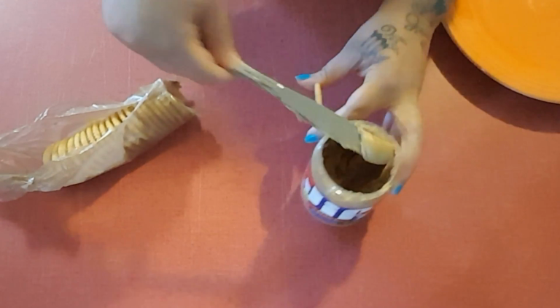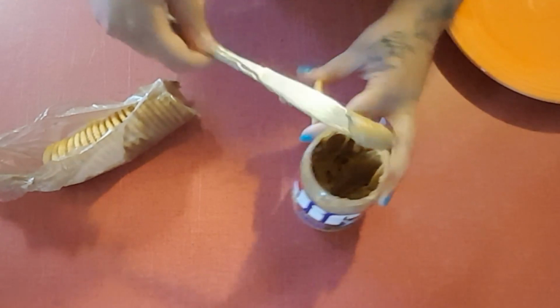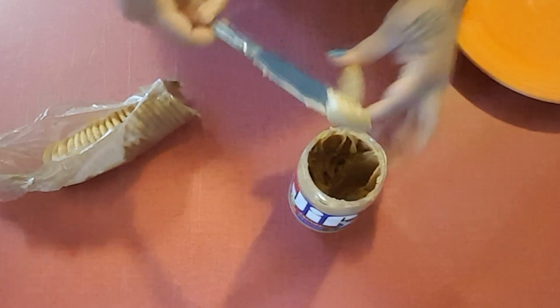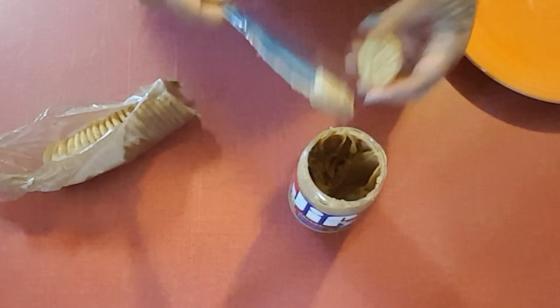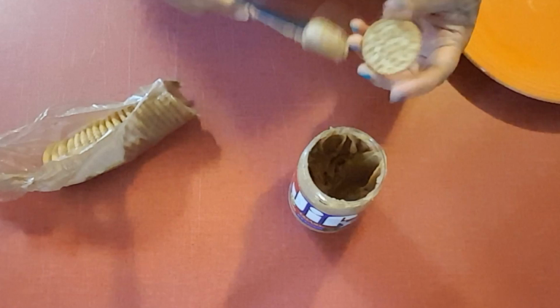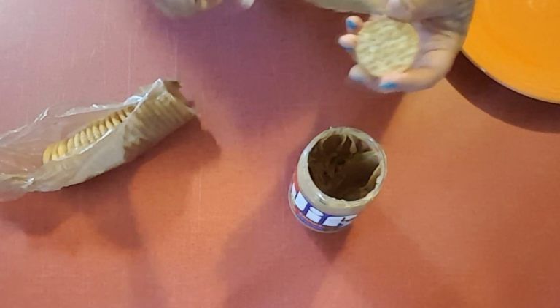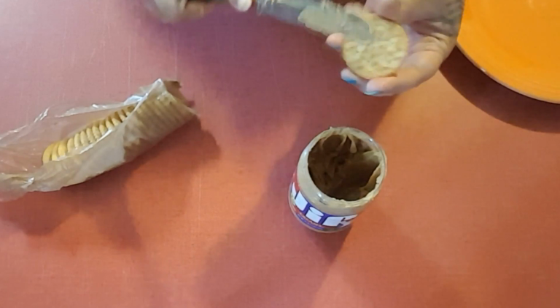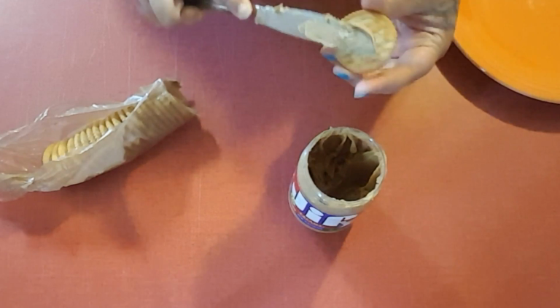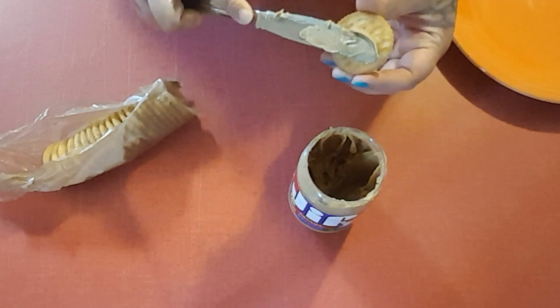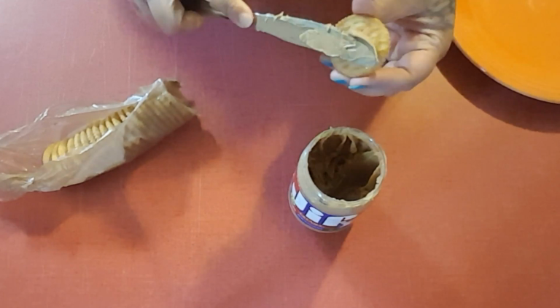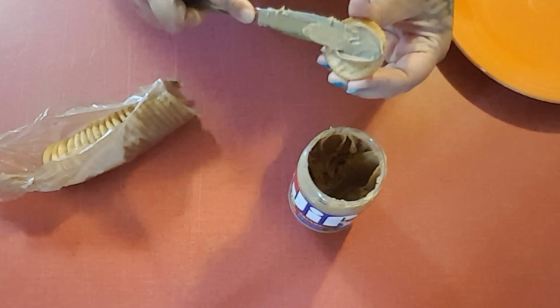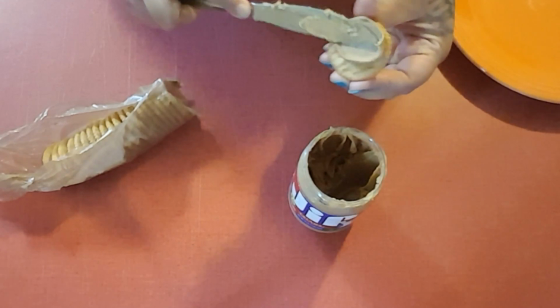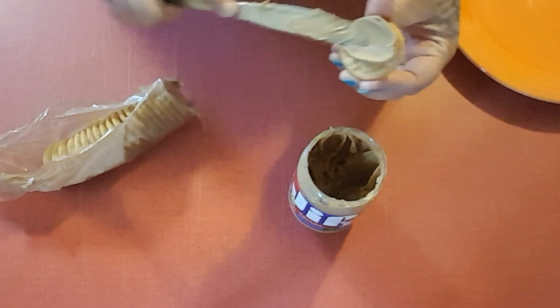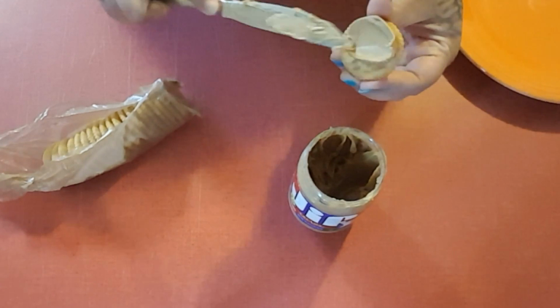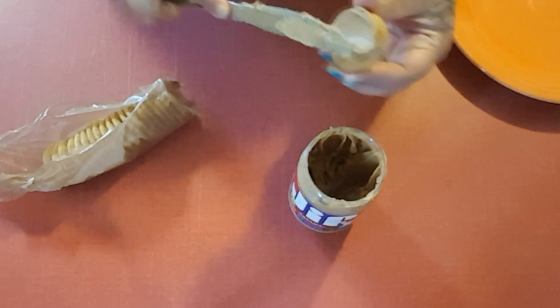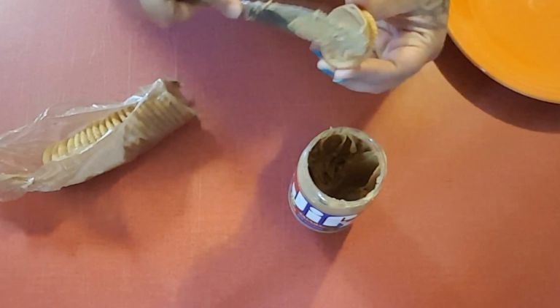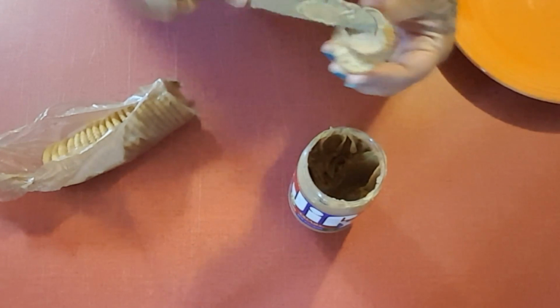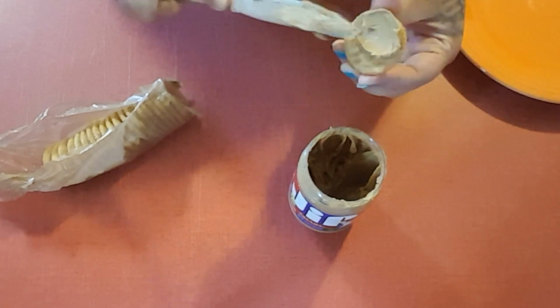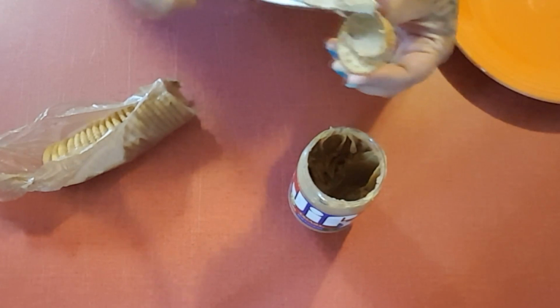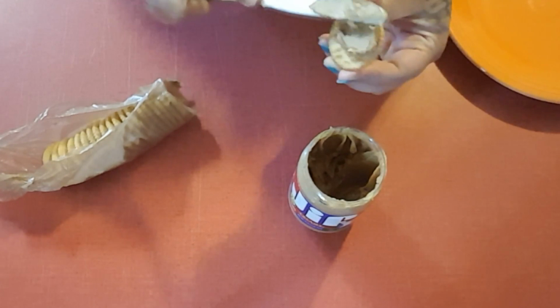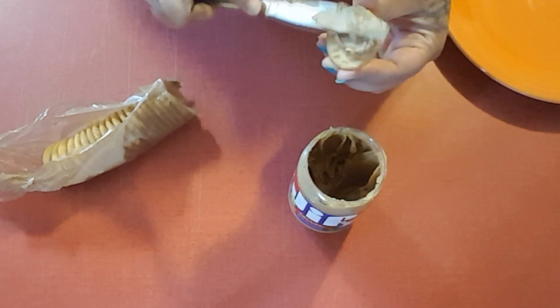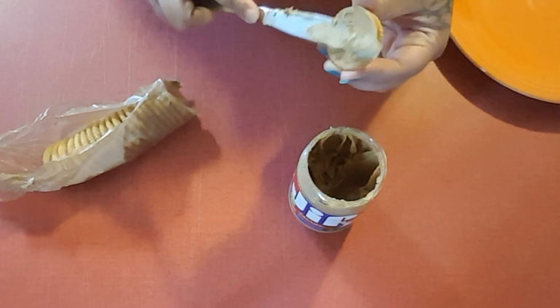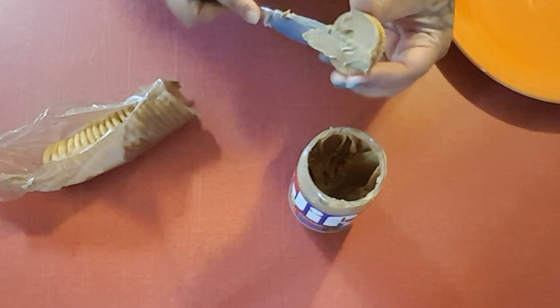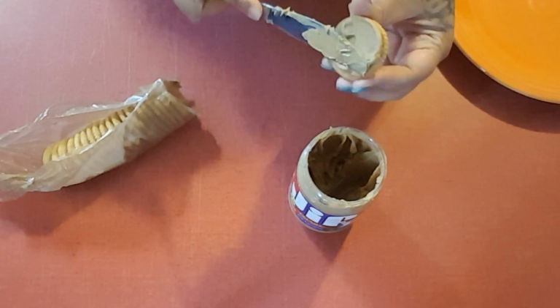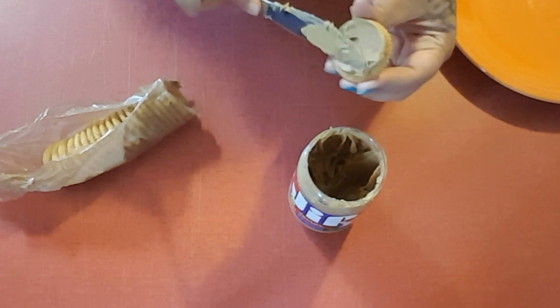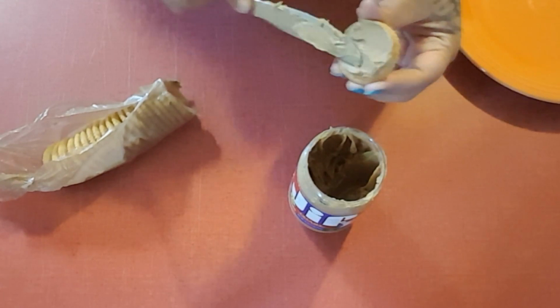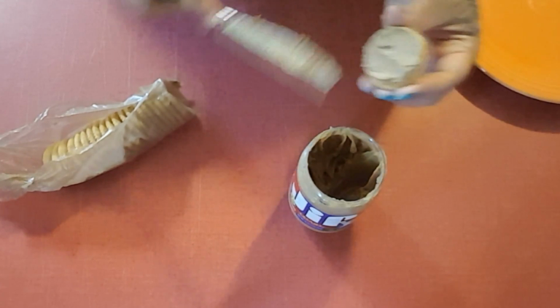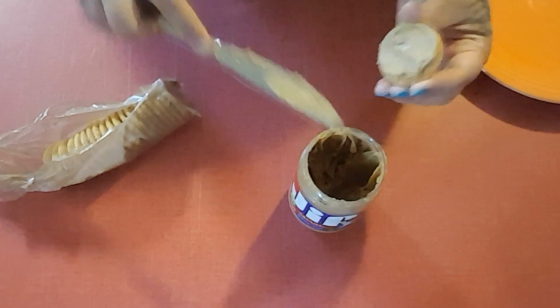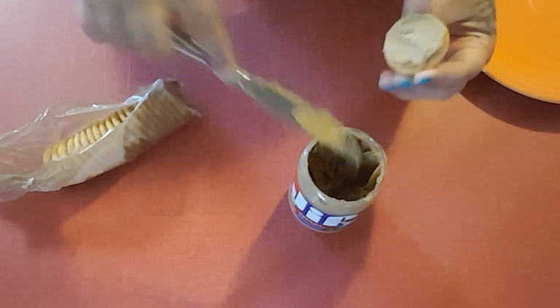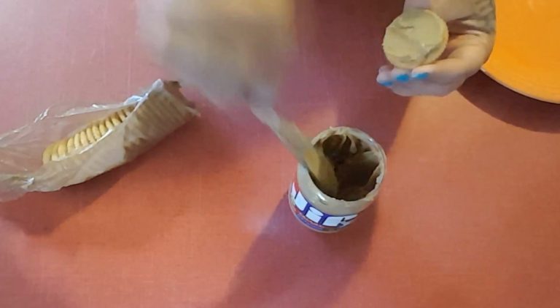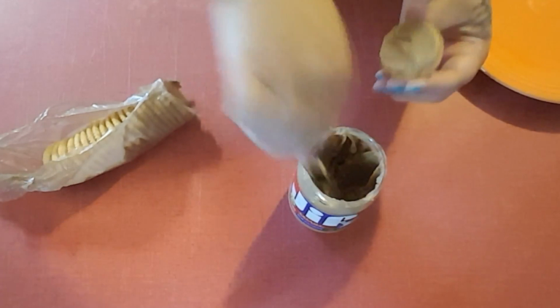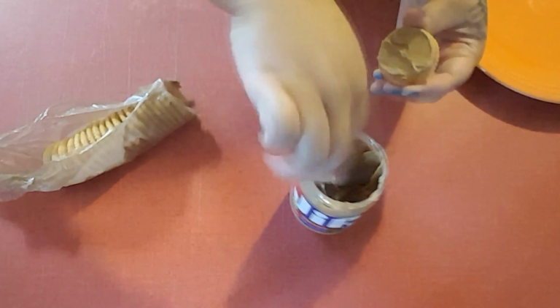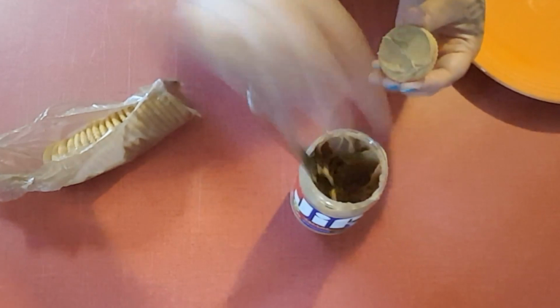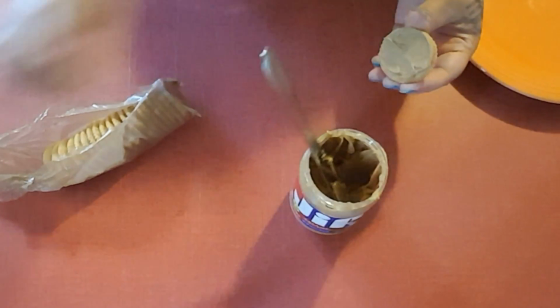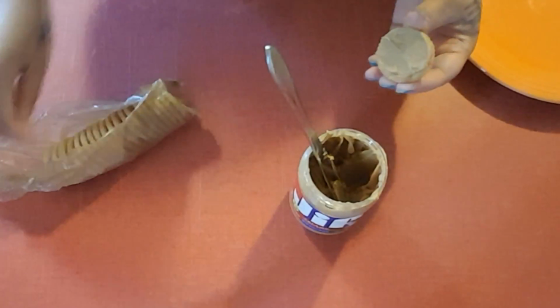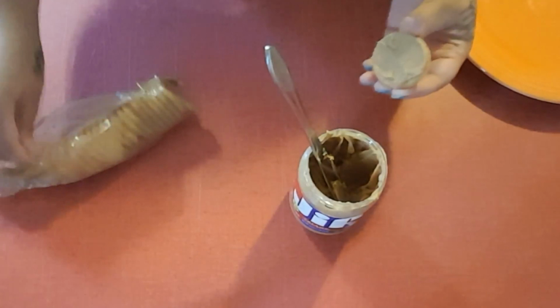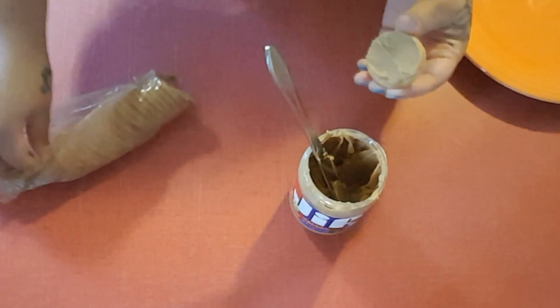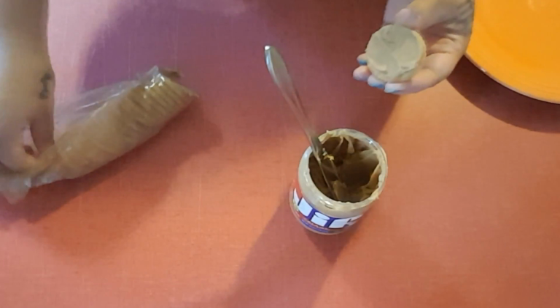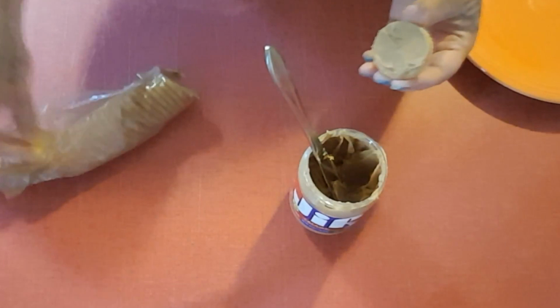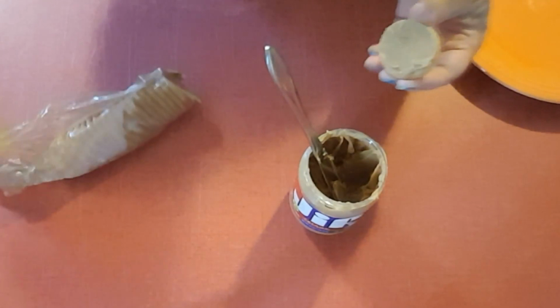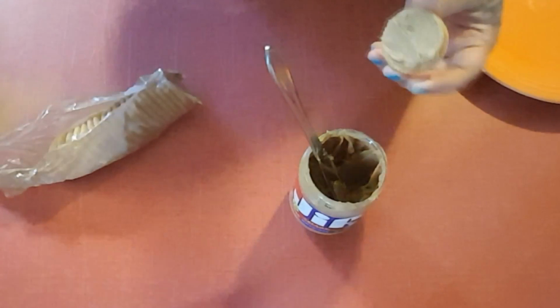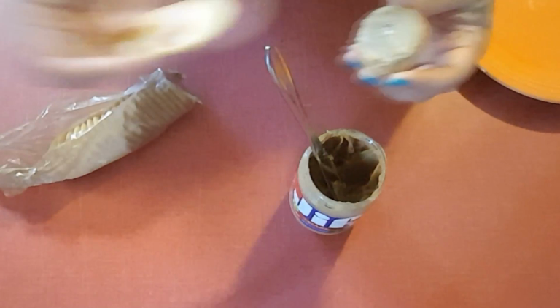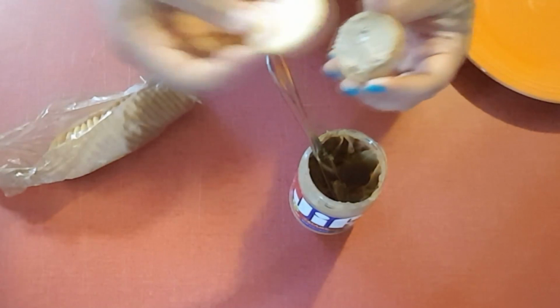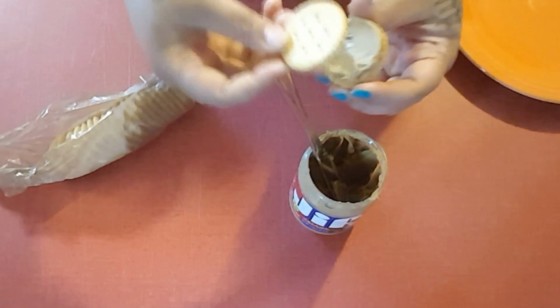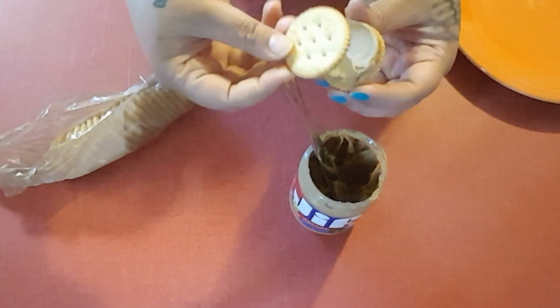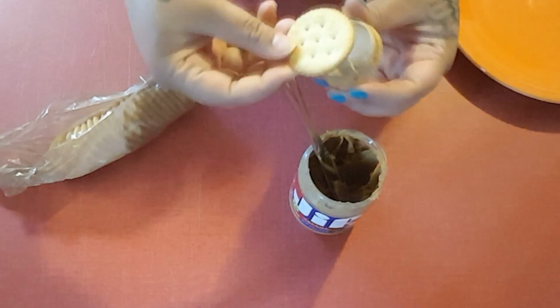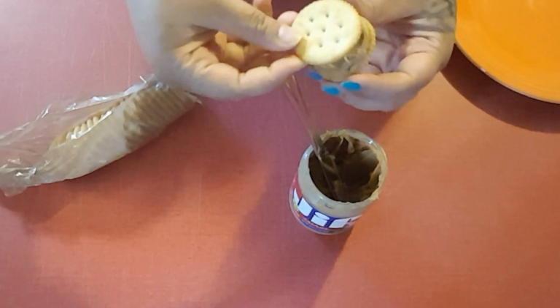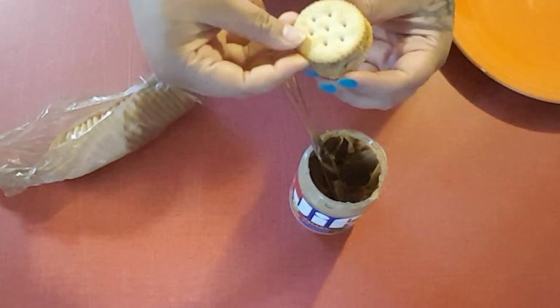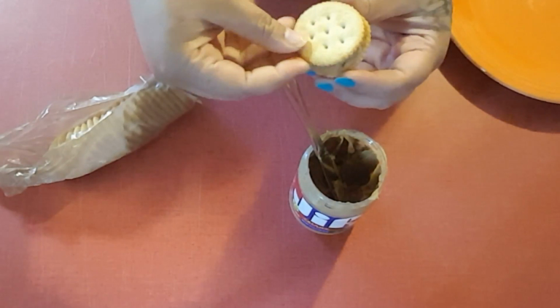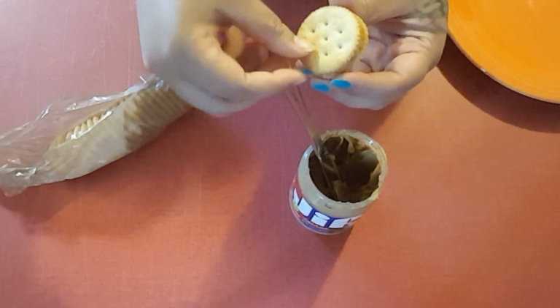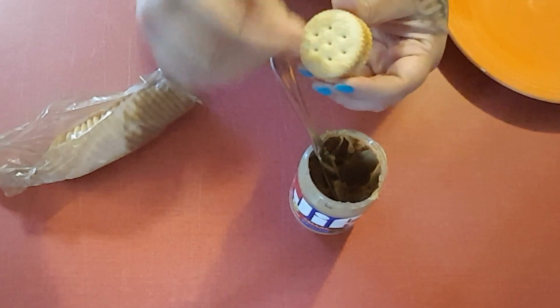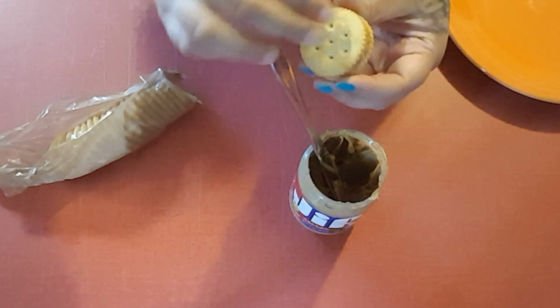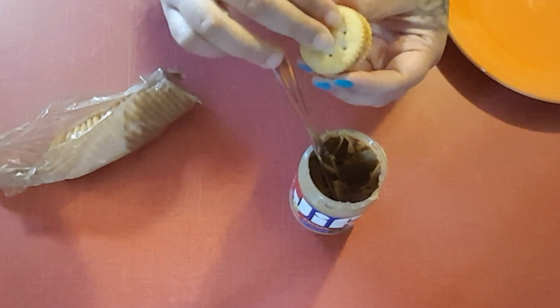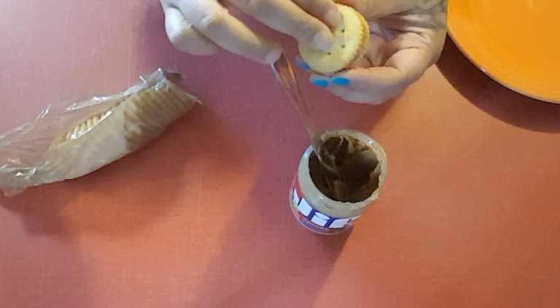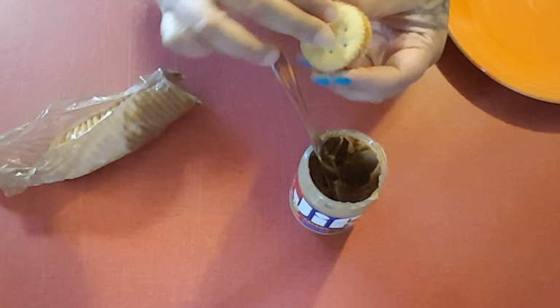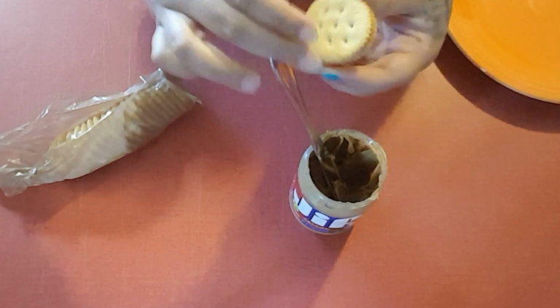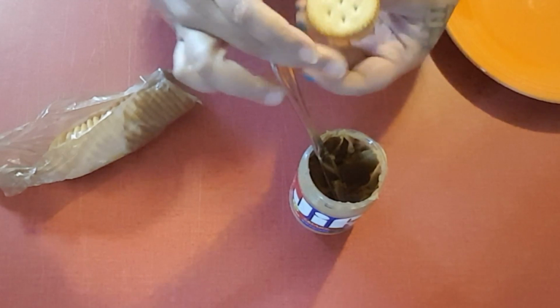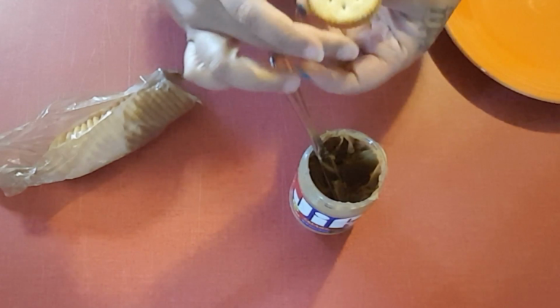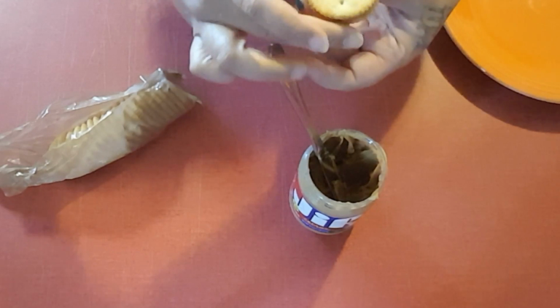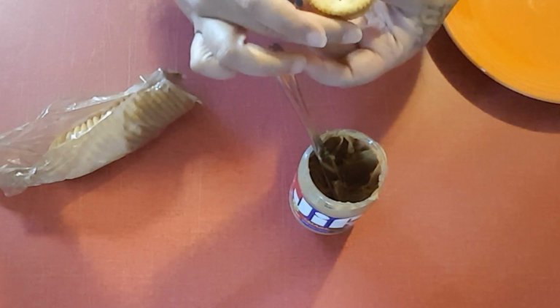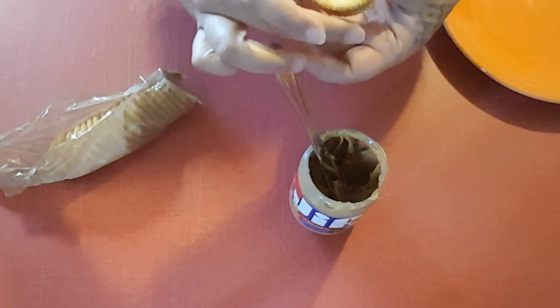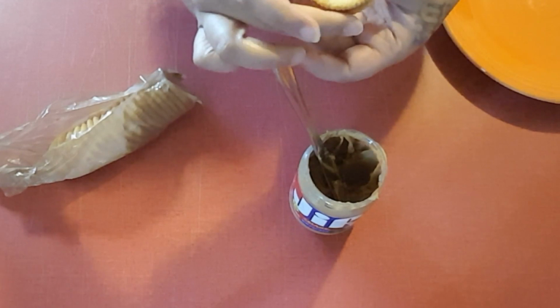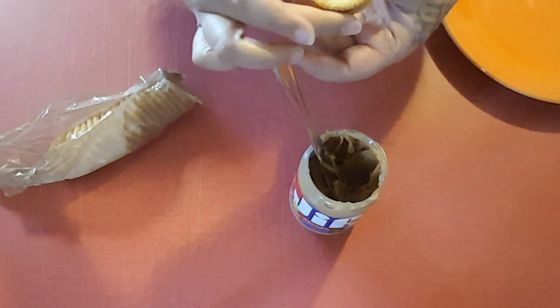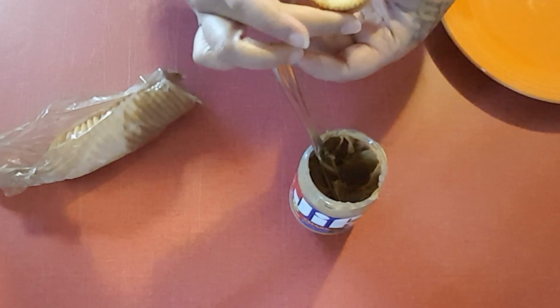Sandwich it in with another cracker and I'm just gonna do these for however many that you want.